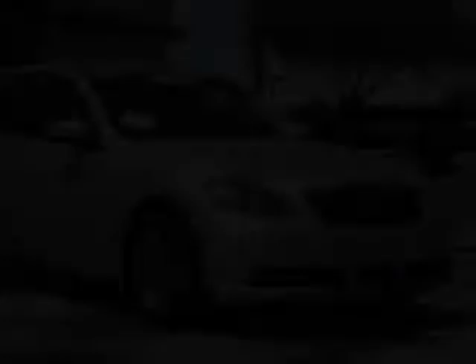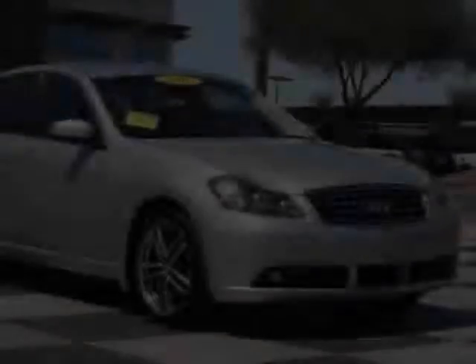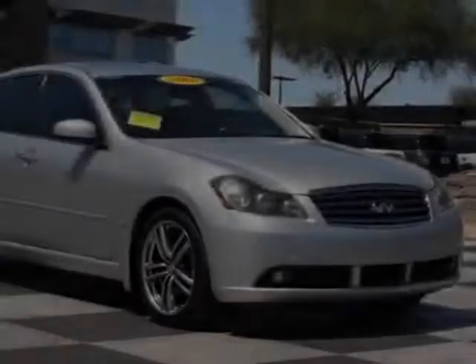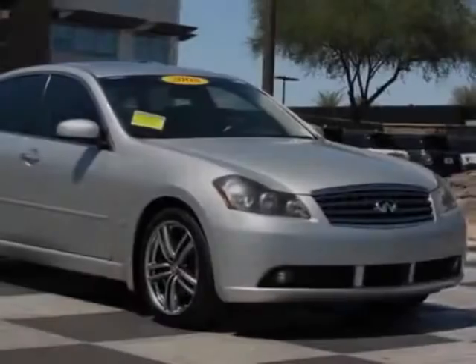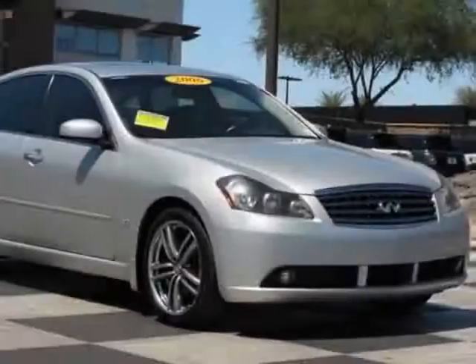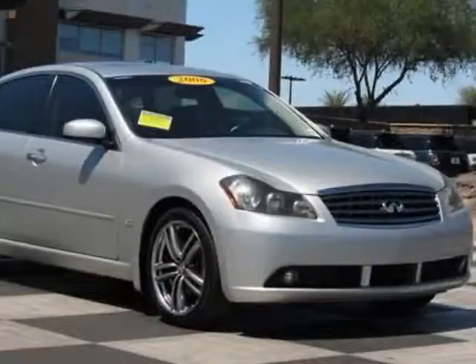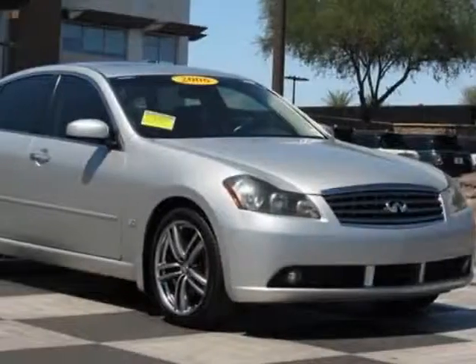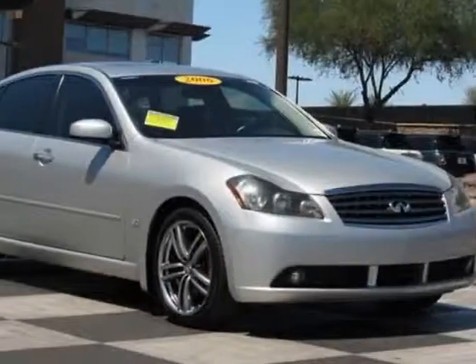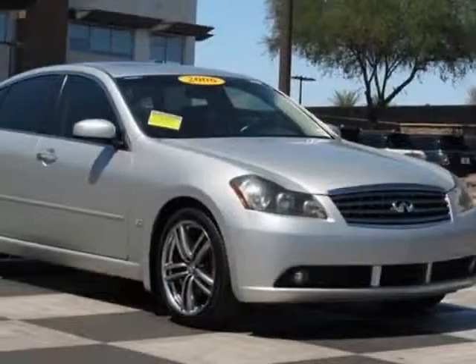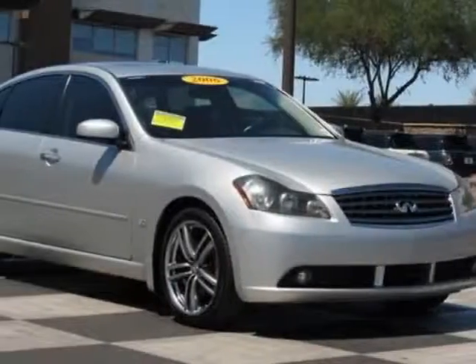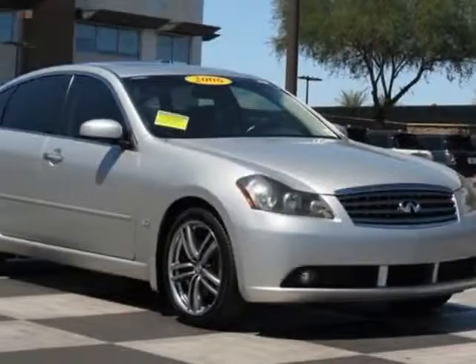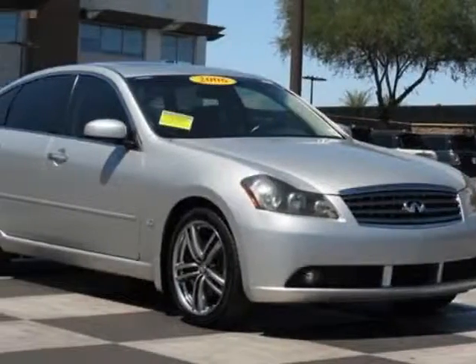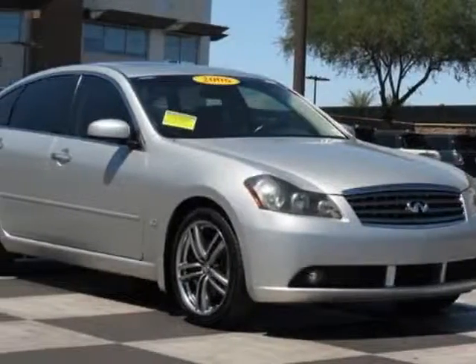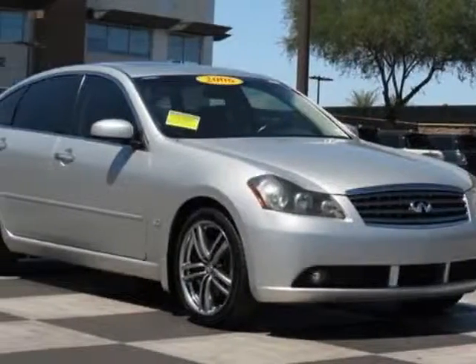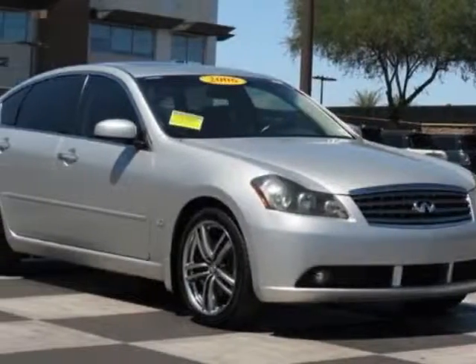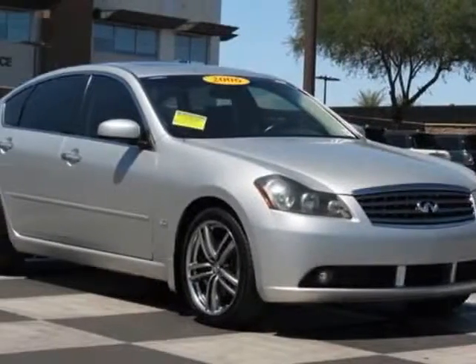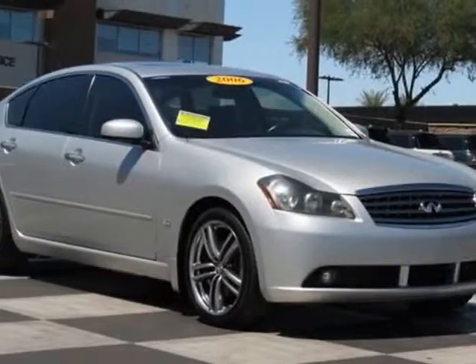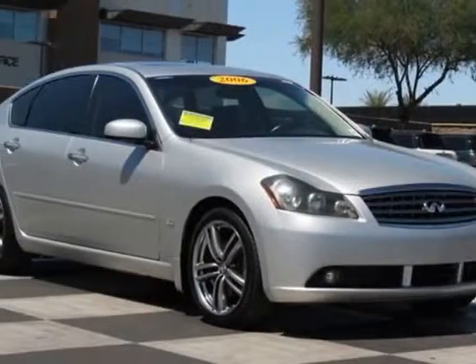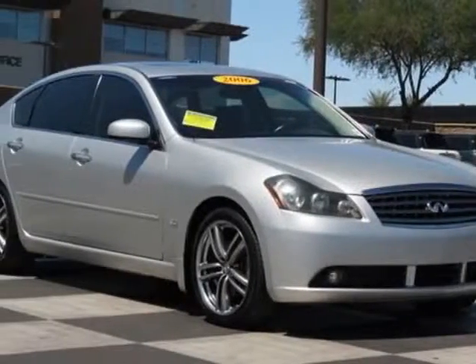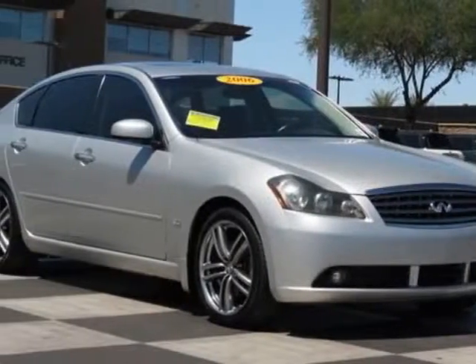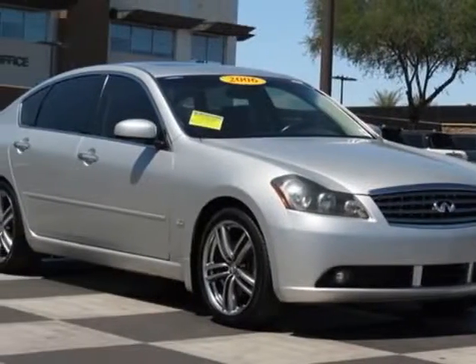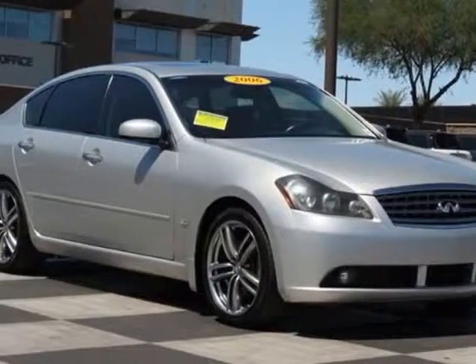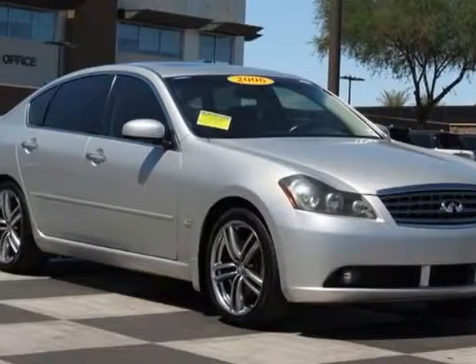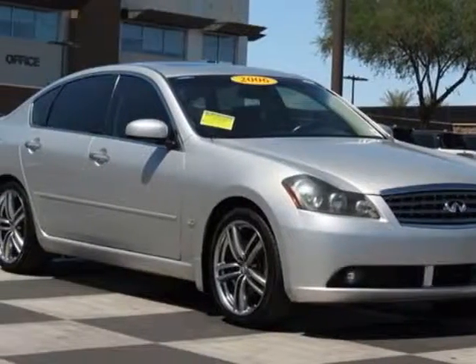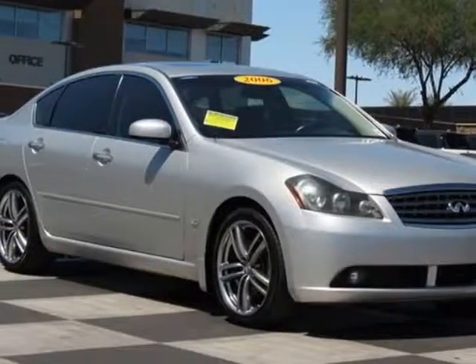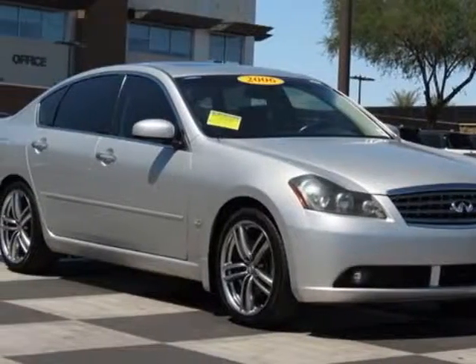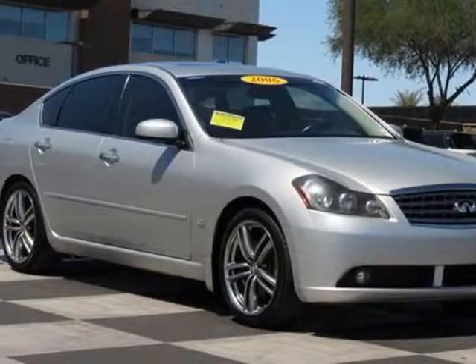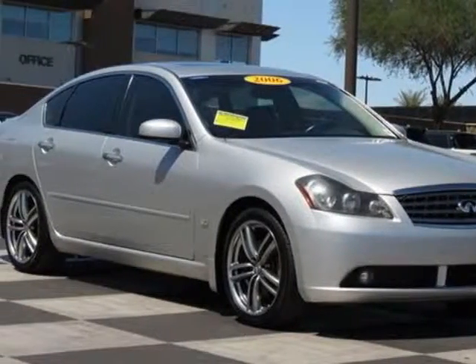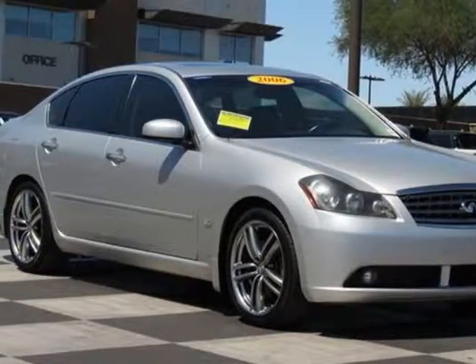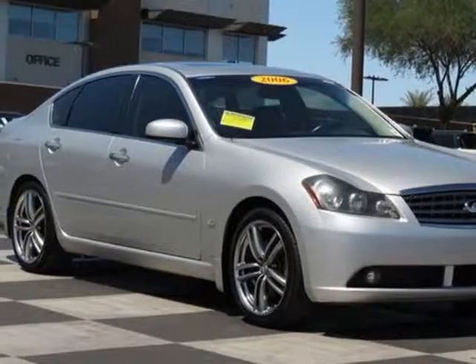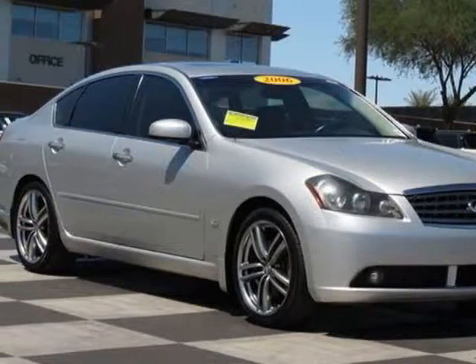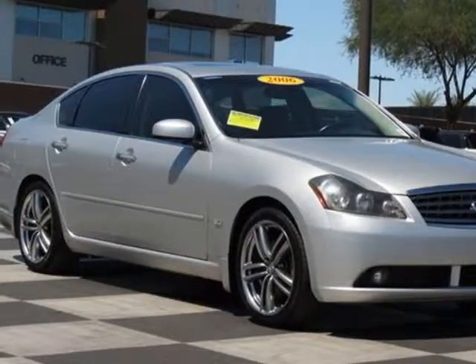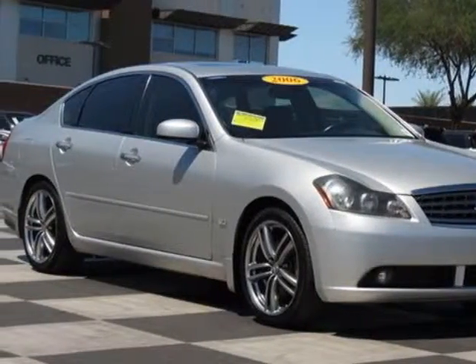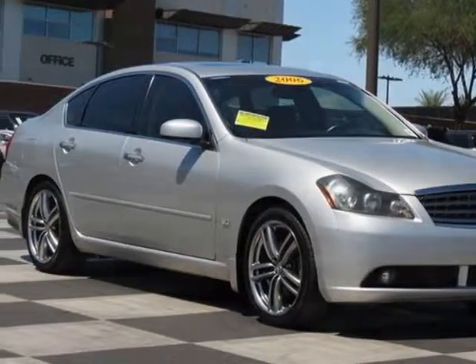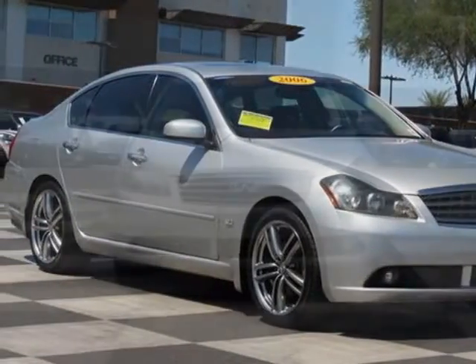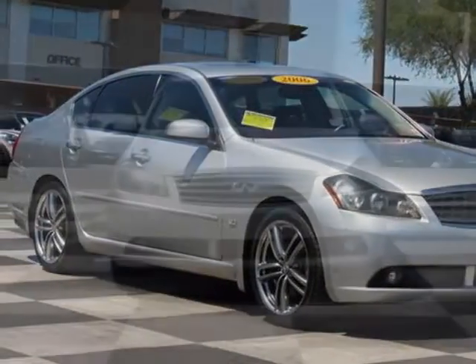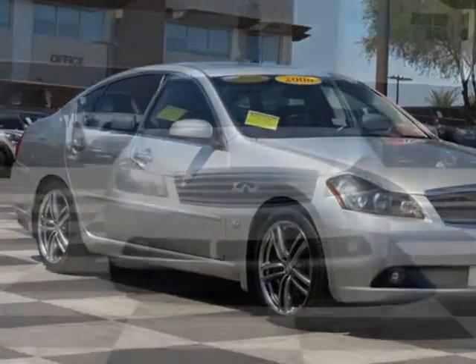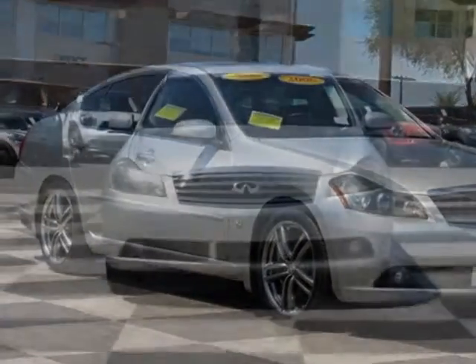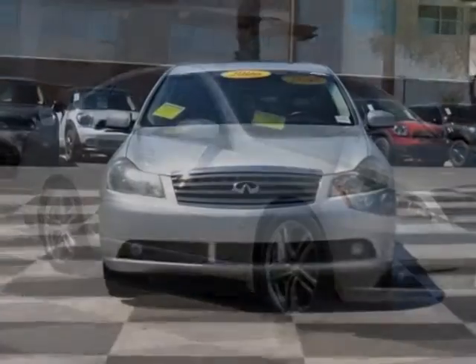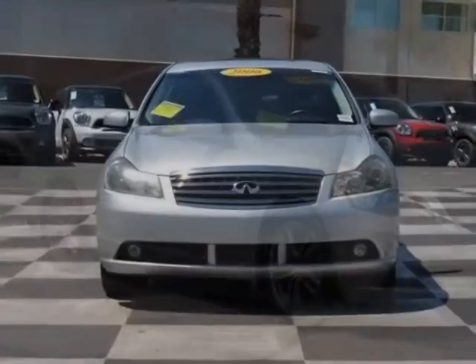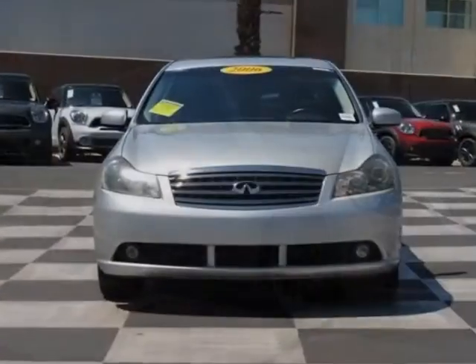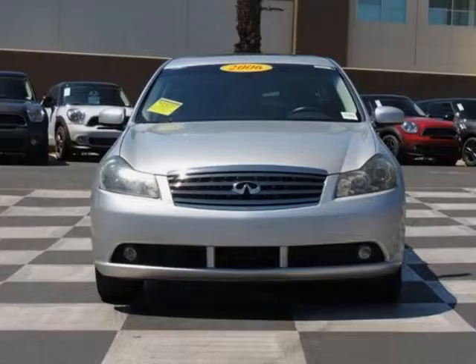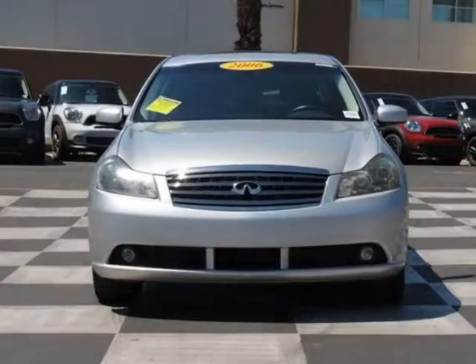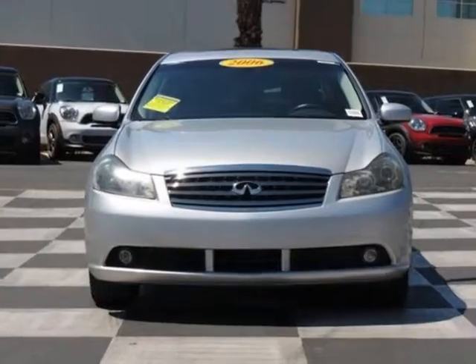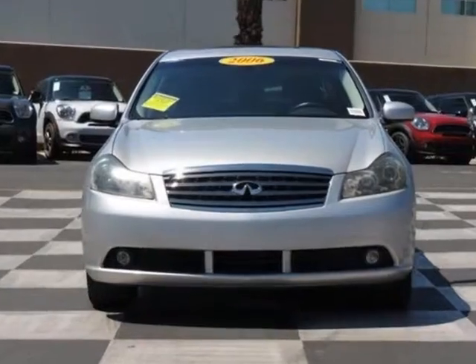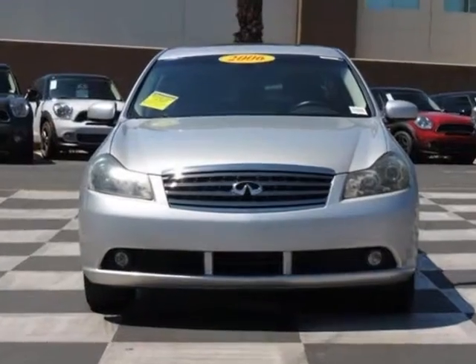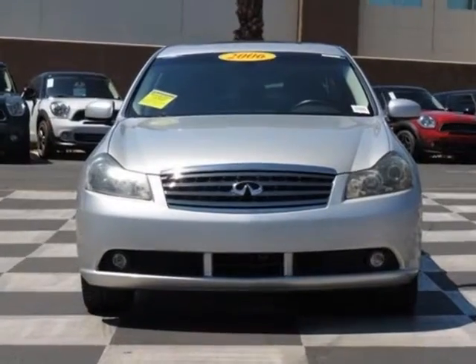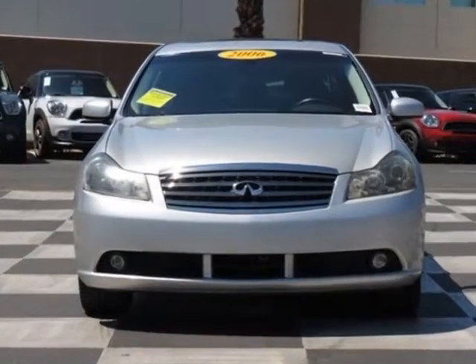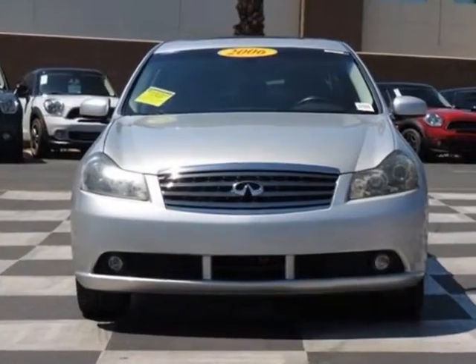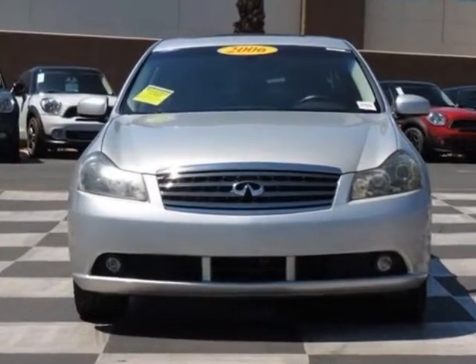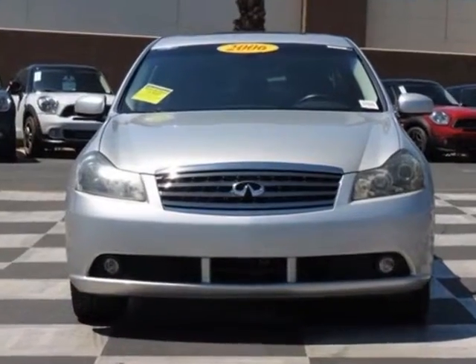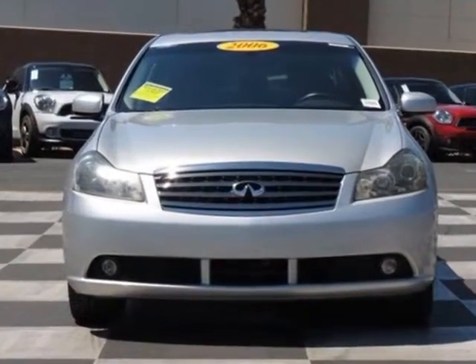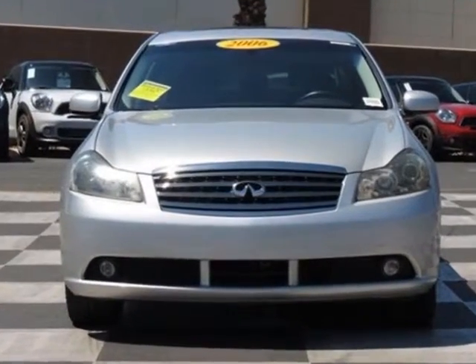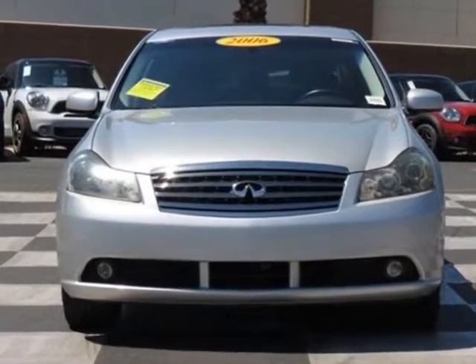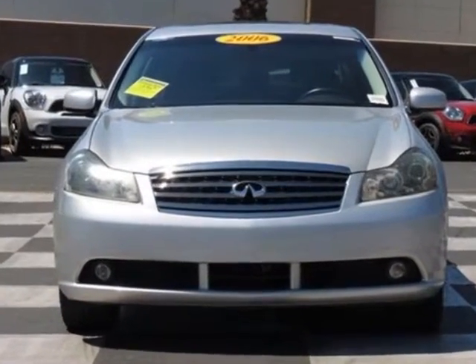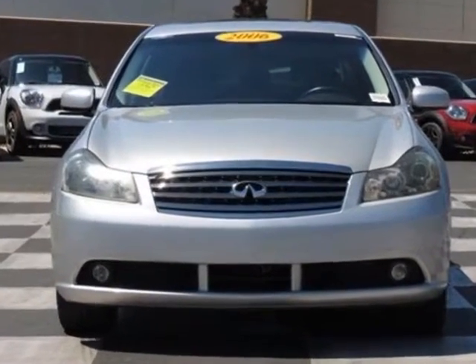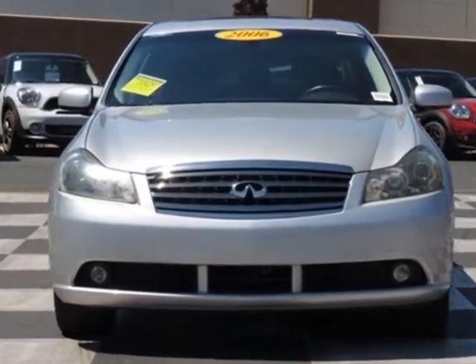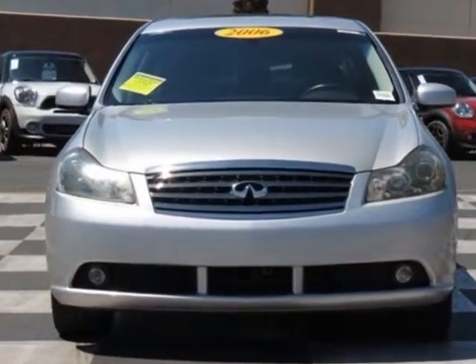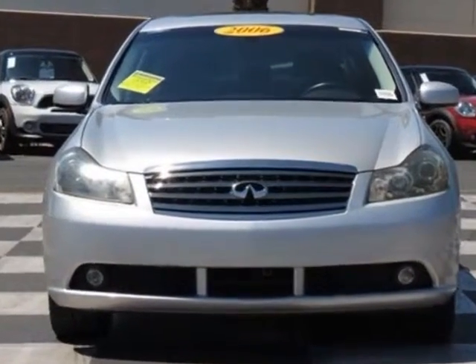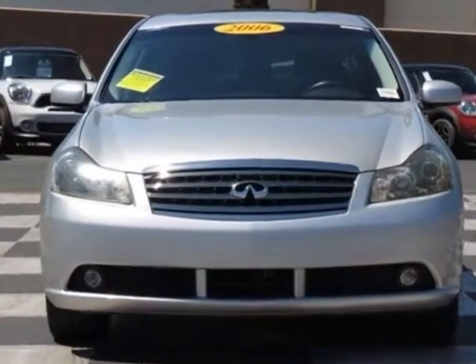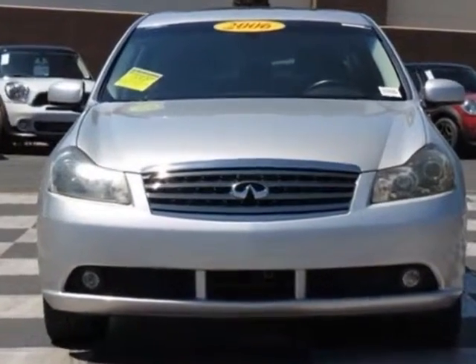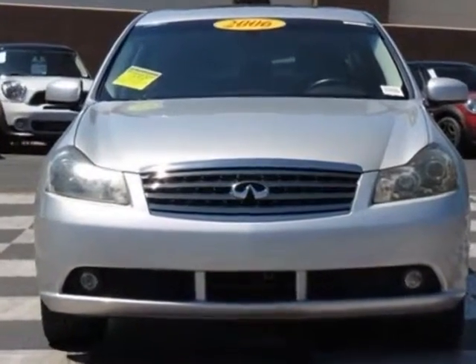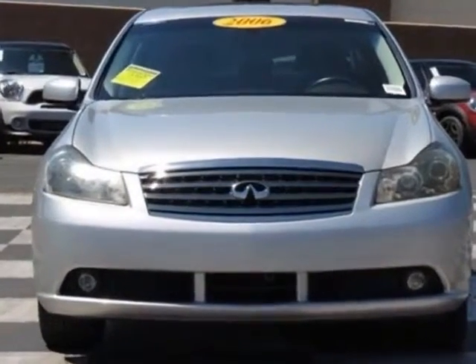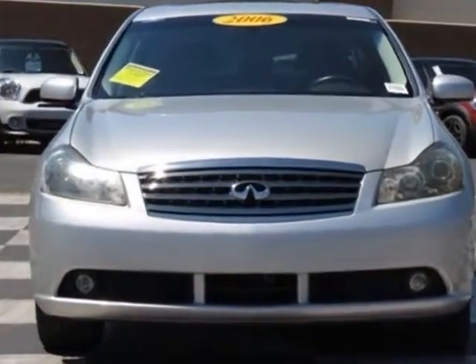Take a look at this 2006 Infiniti M35. This M35 has just under 89,500 miles.